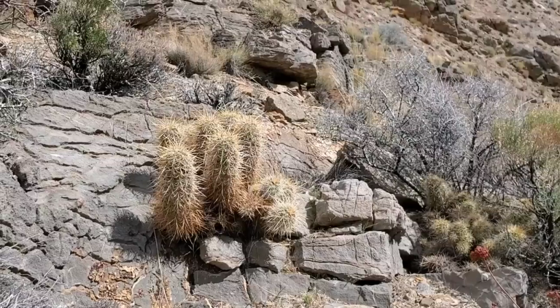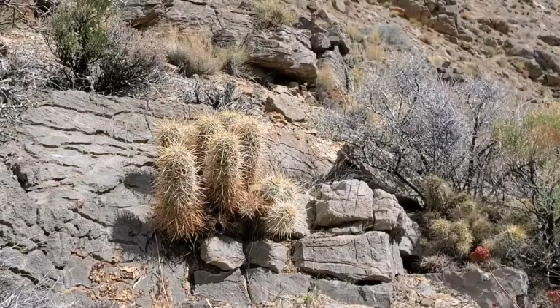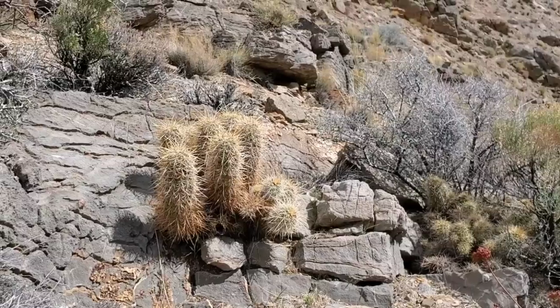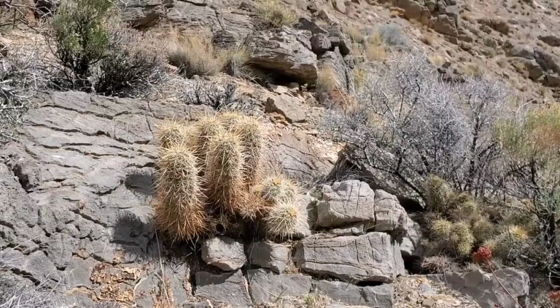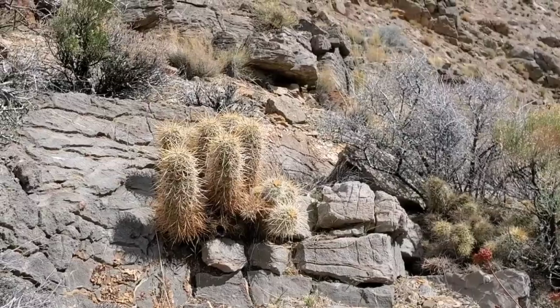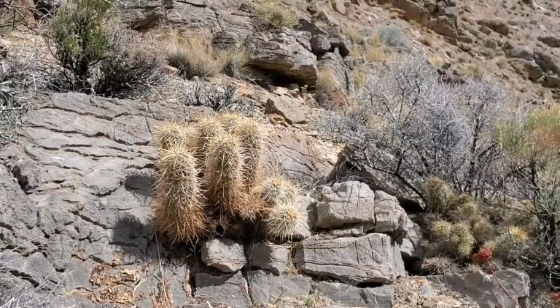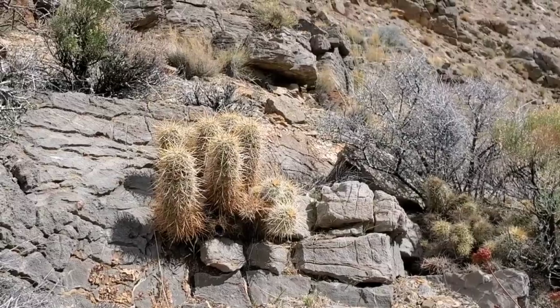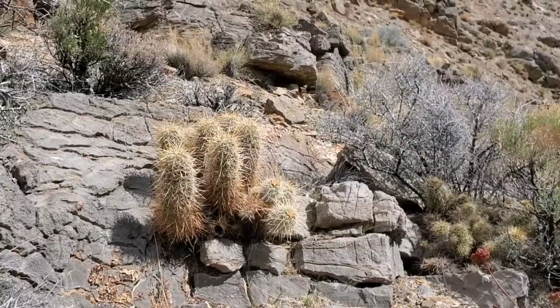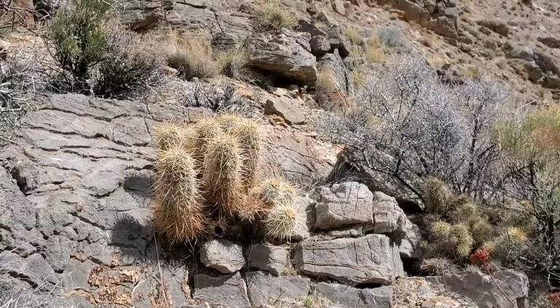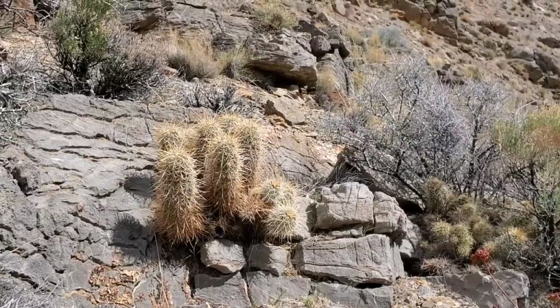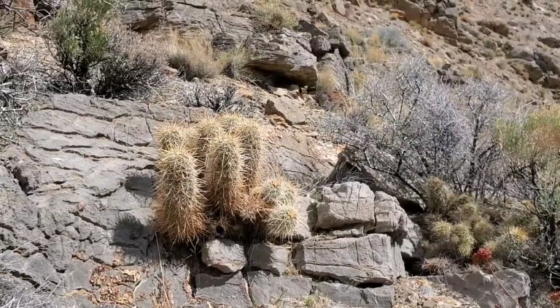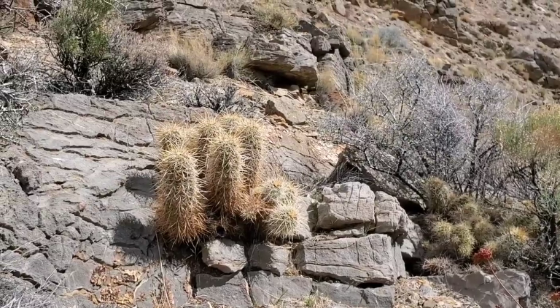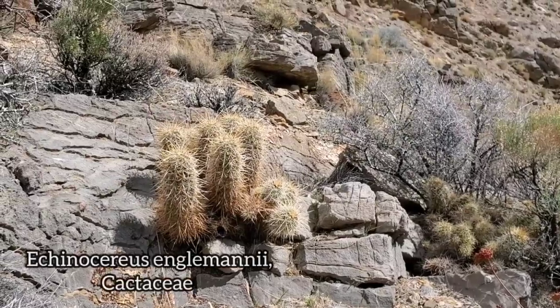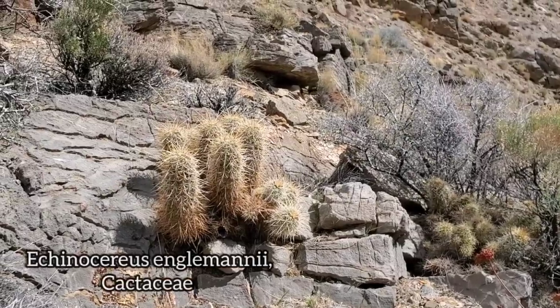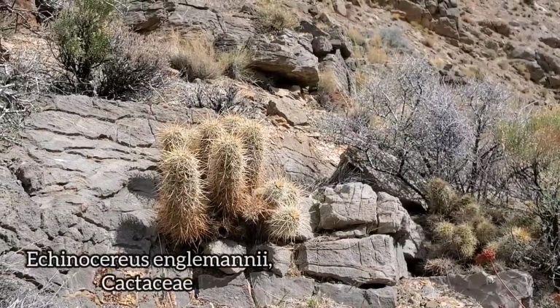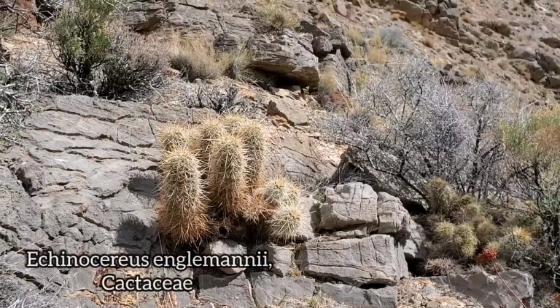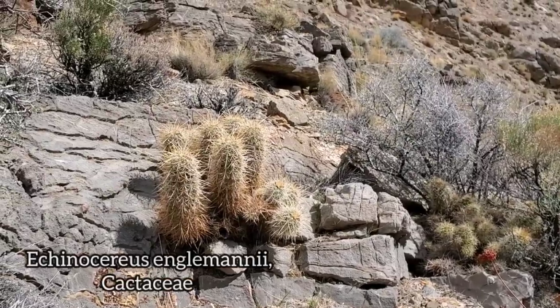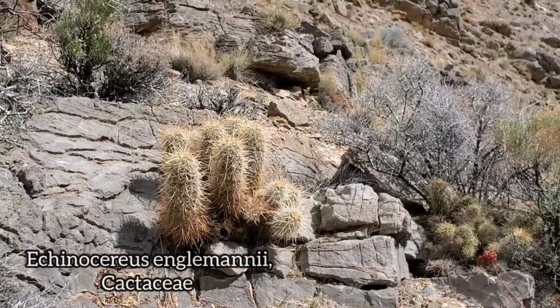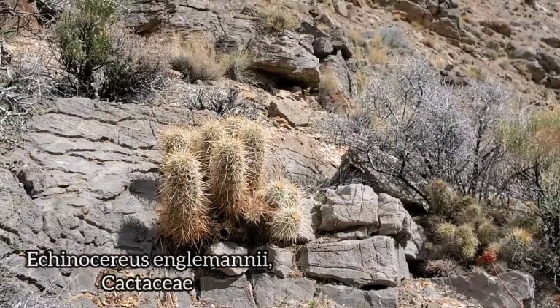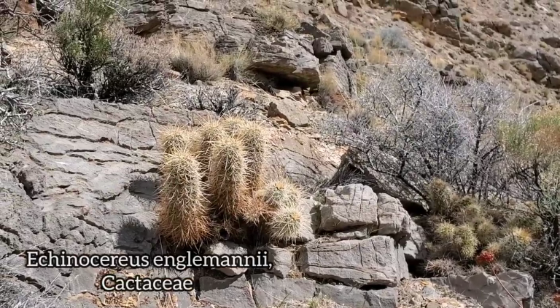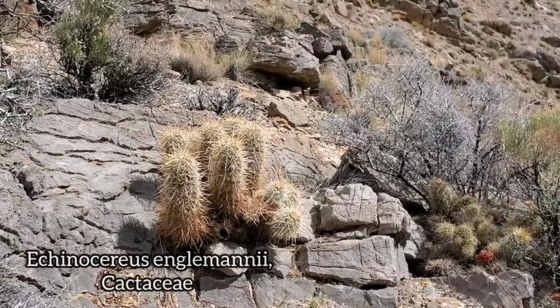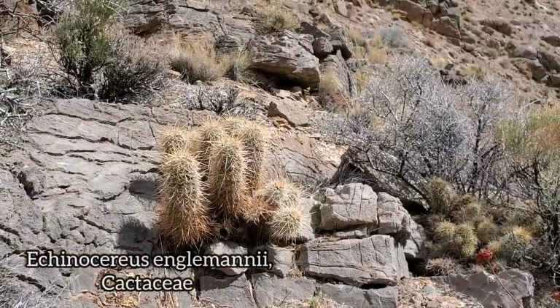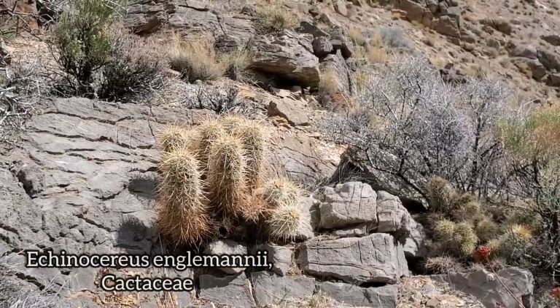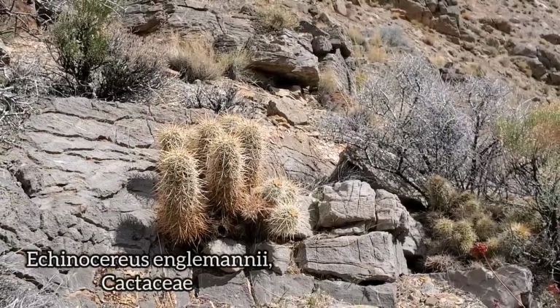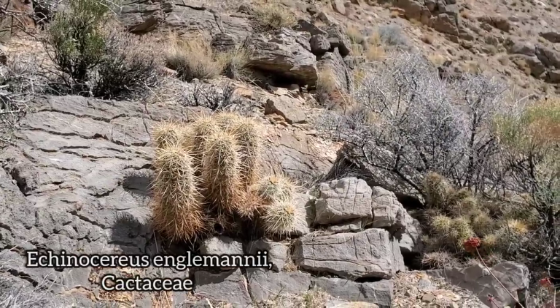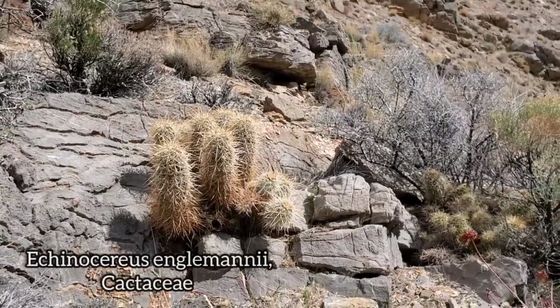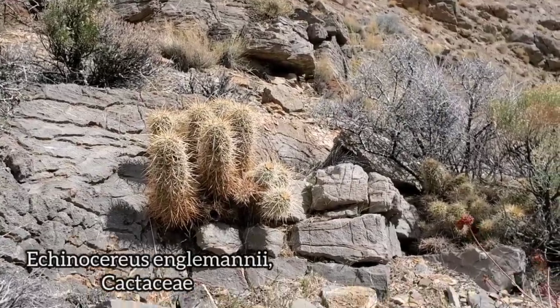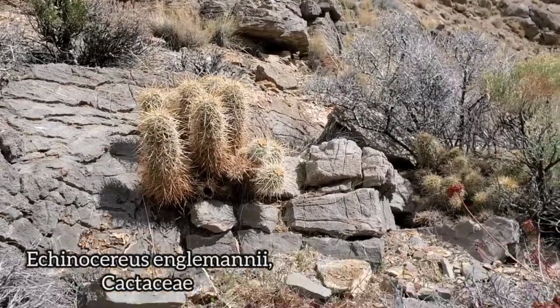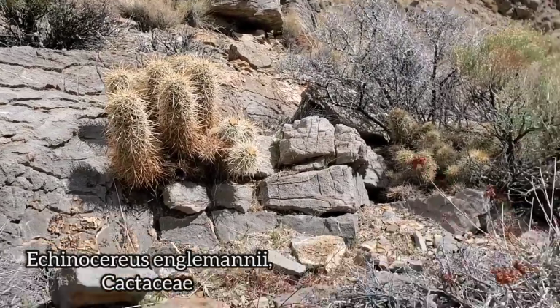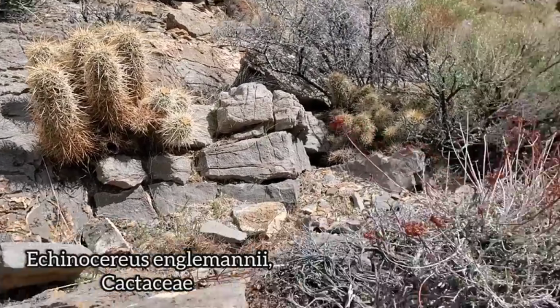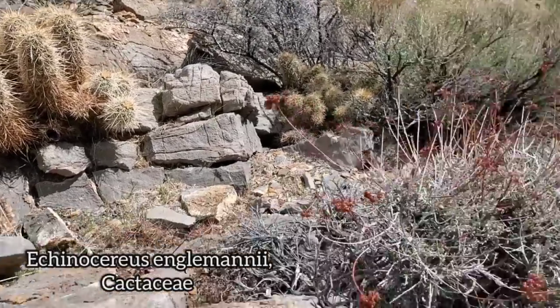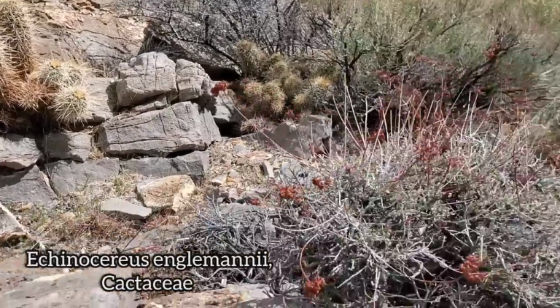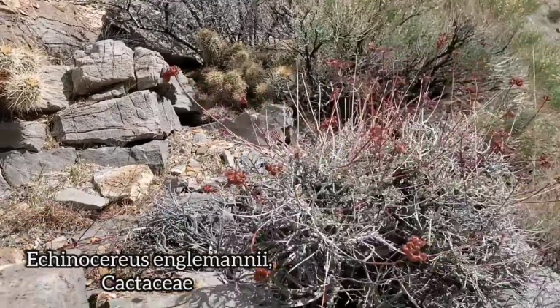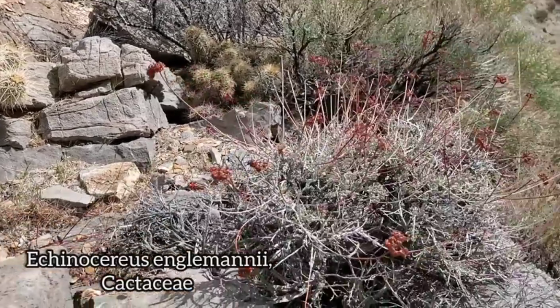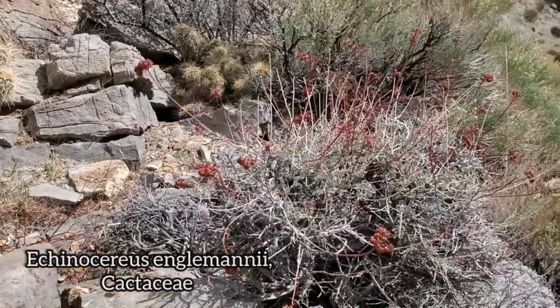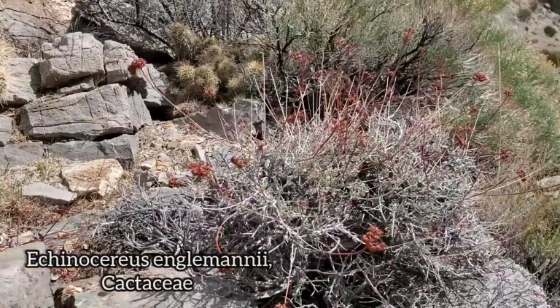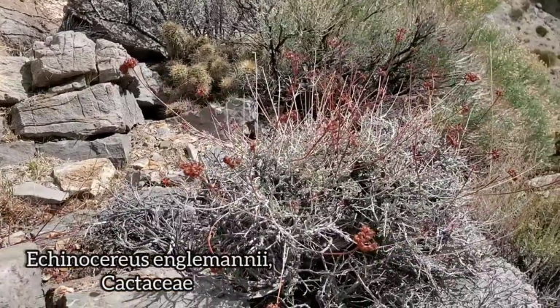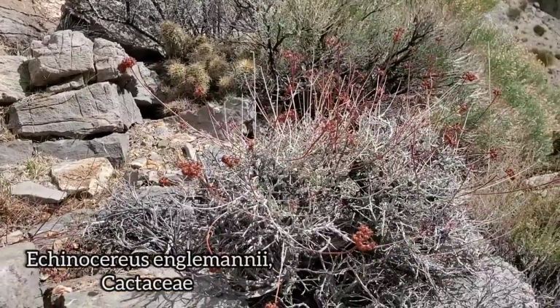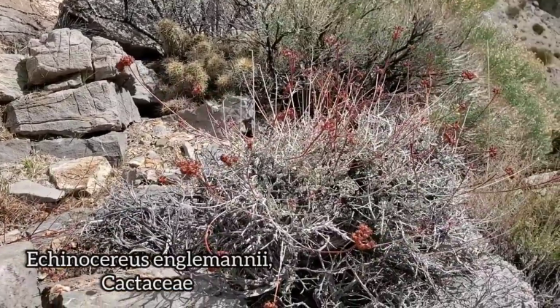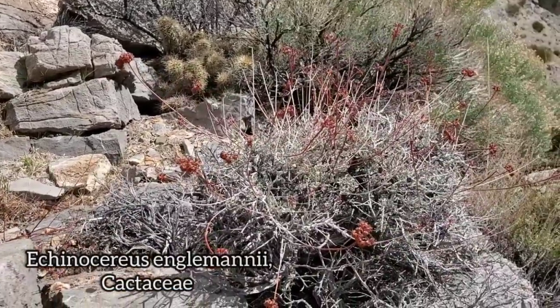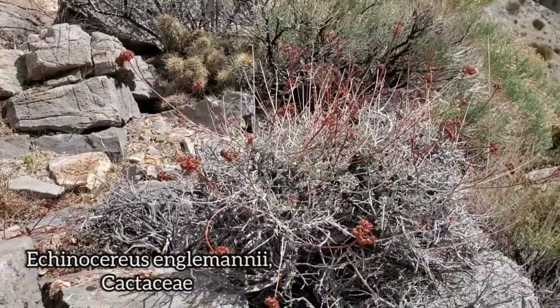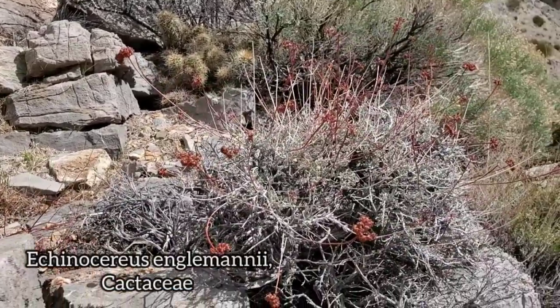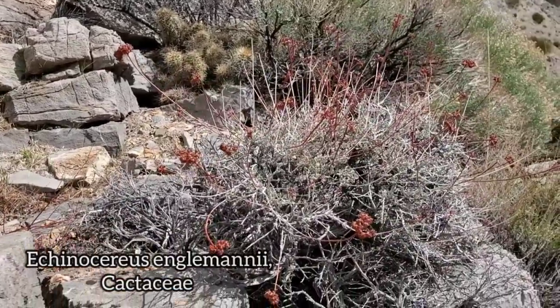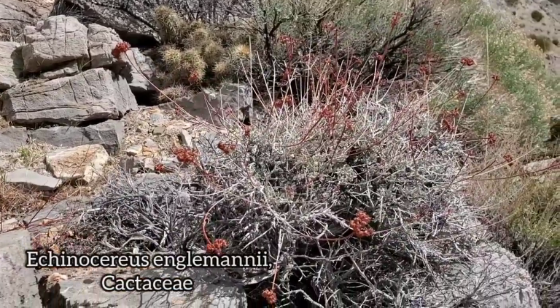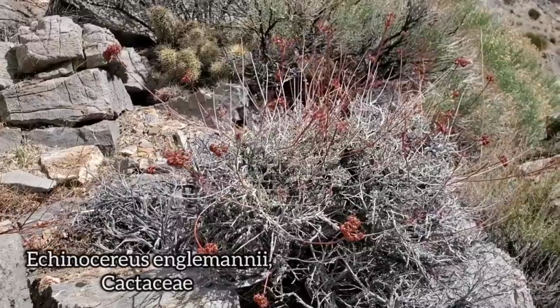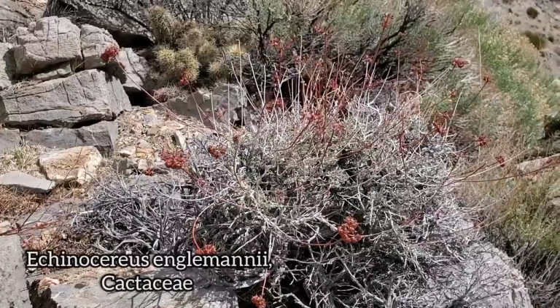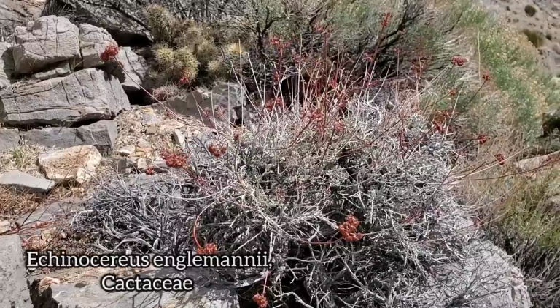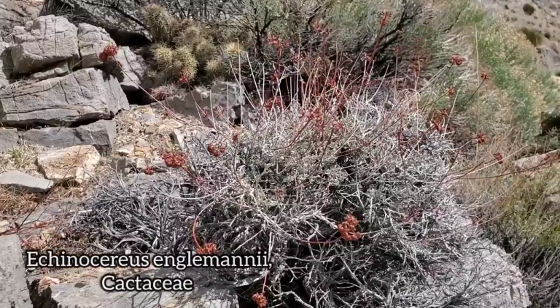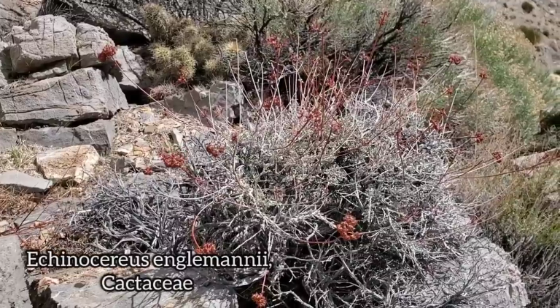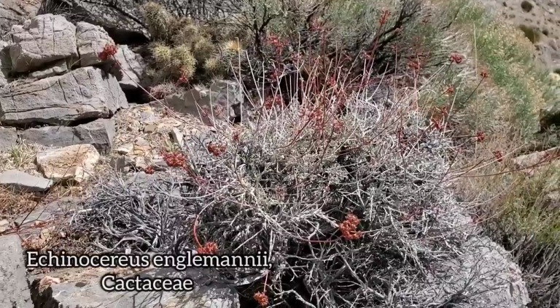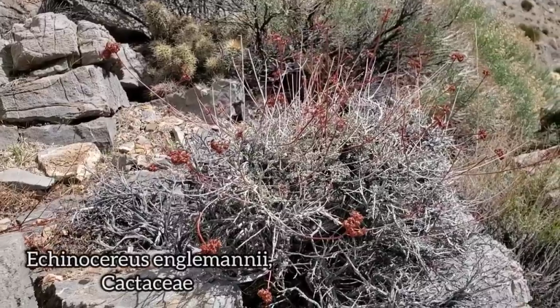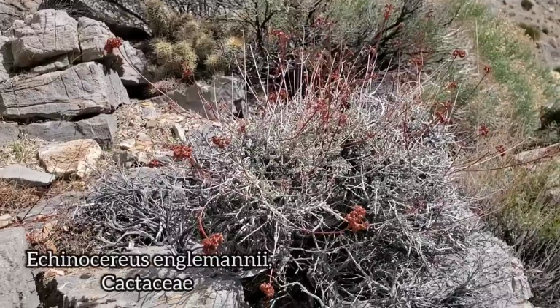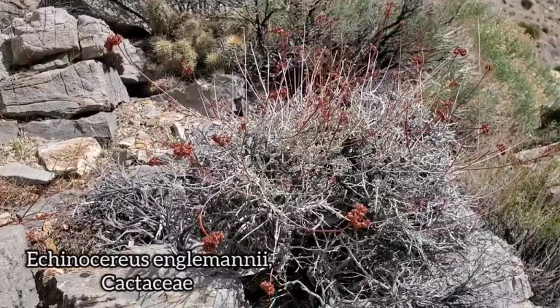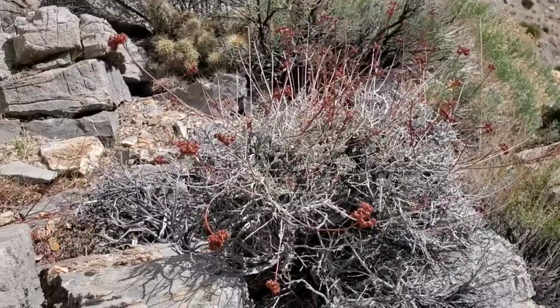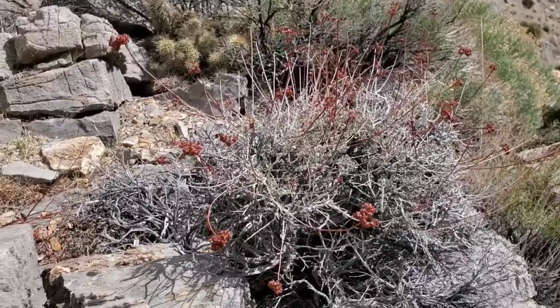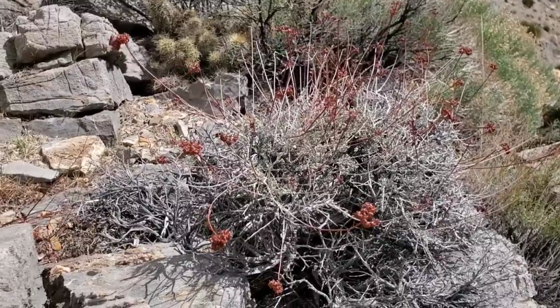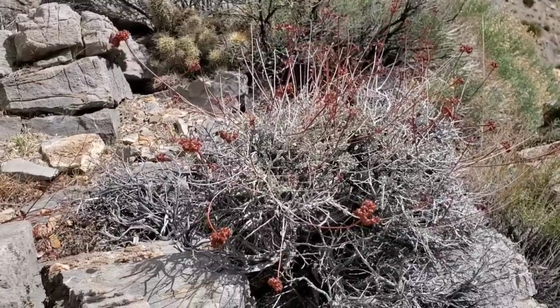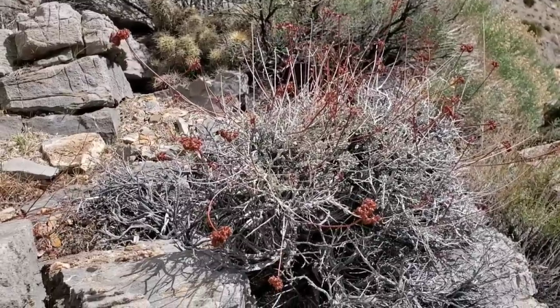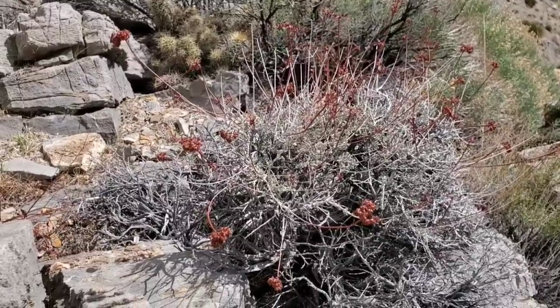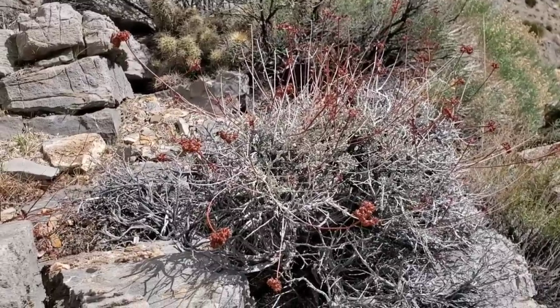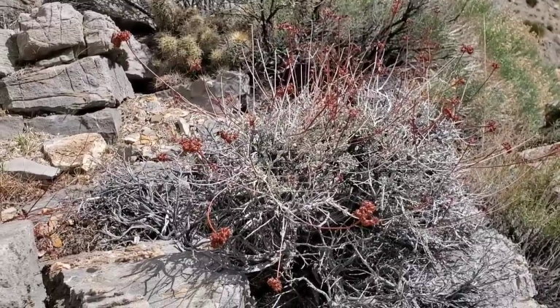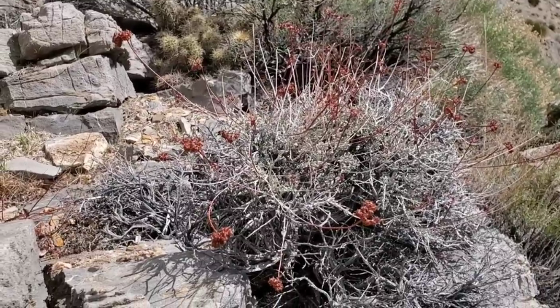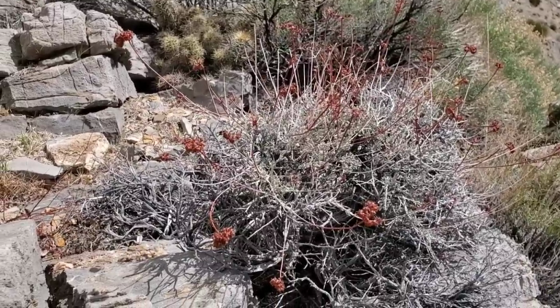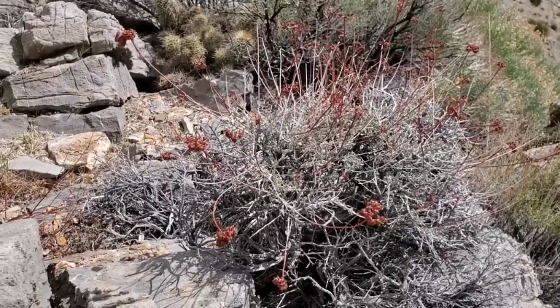A nice Echinocereus series, probably Engelmannii. Some more eriogunums right there with those red inflorescences.